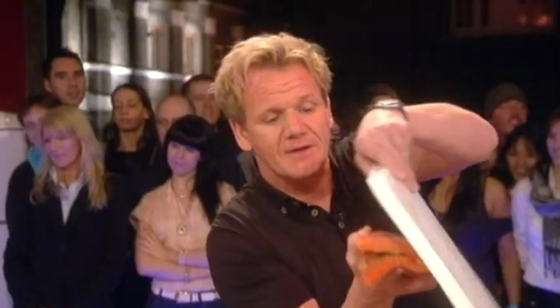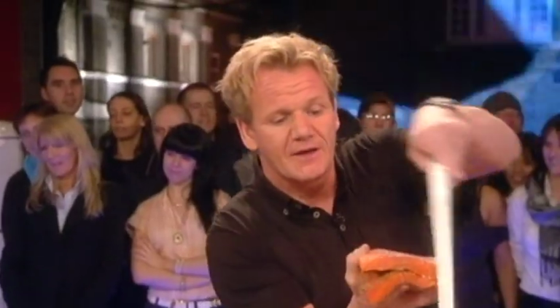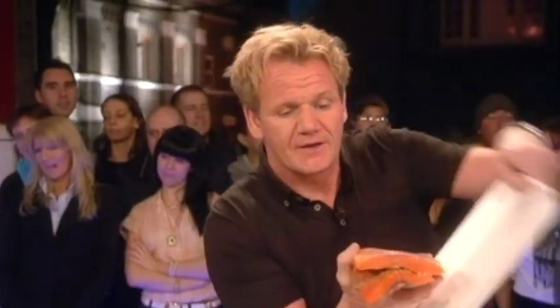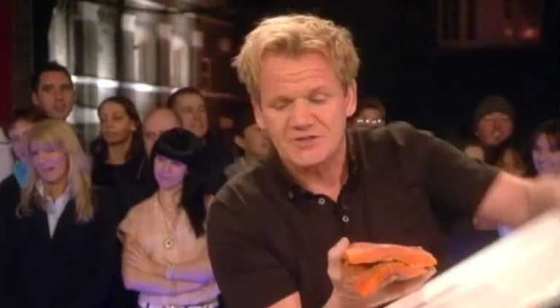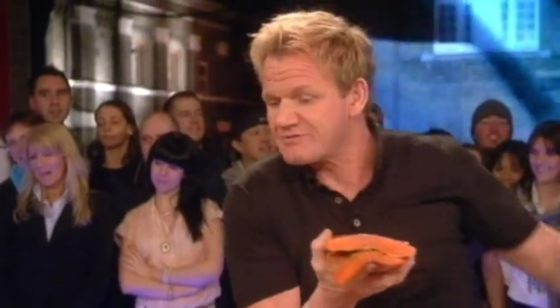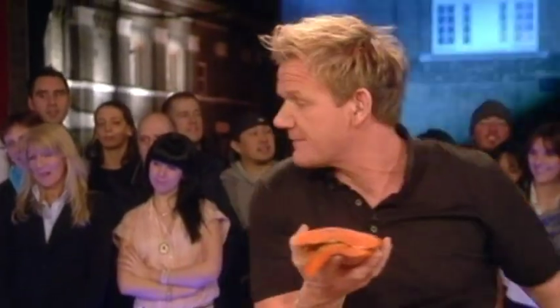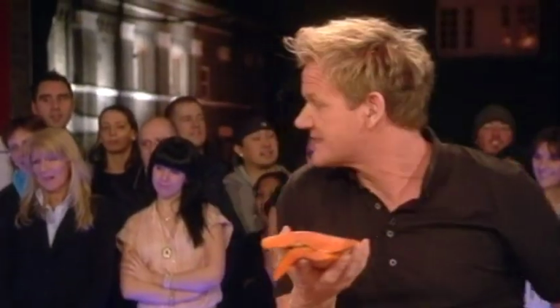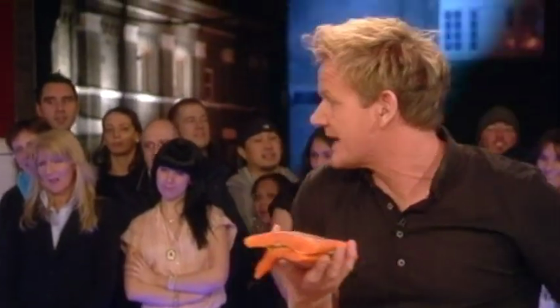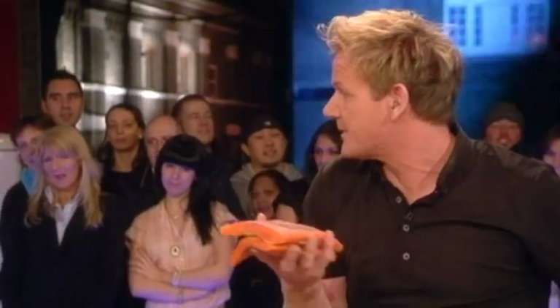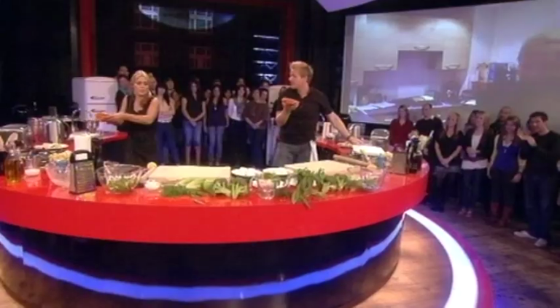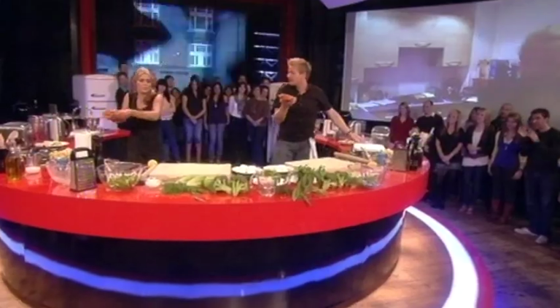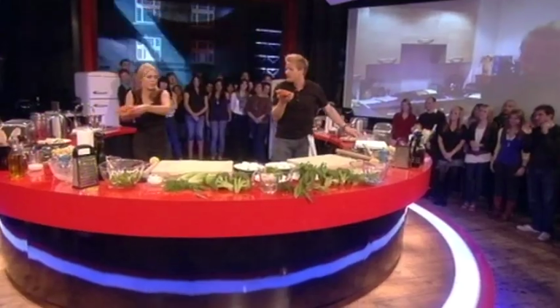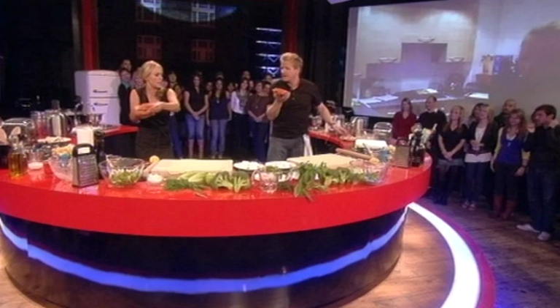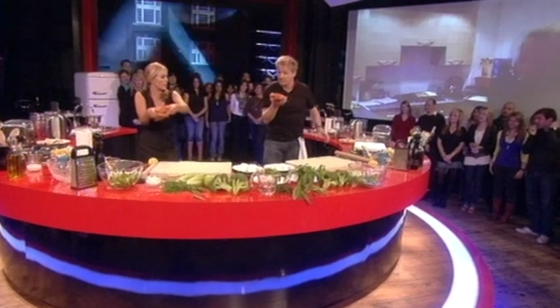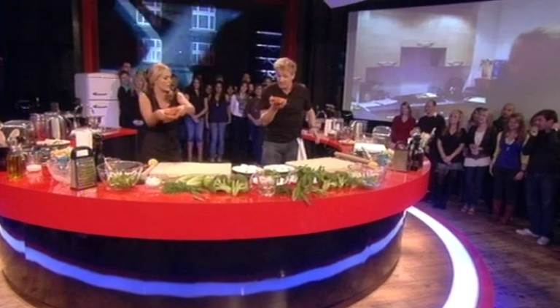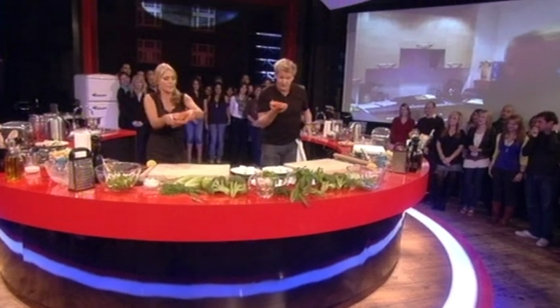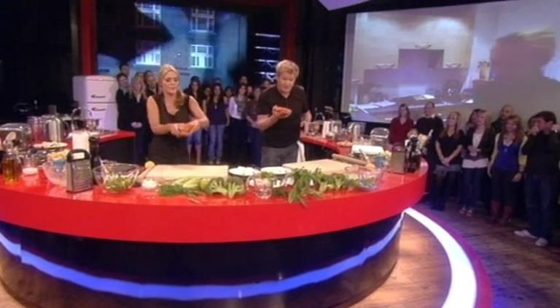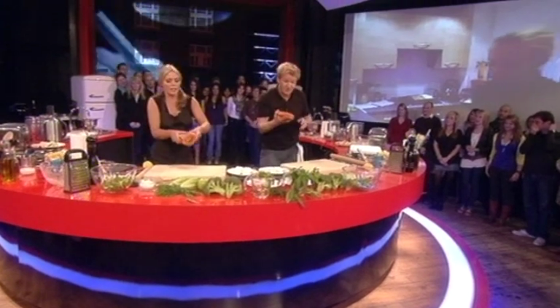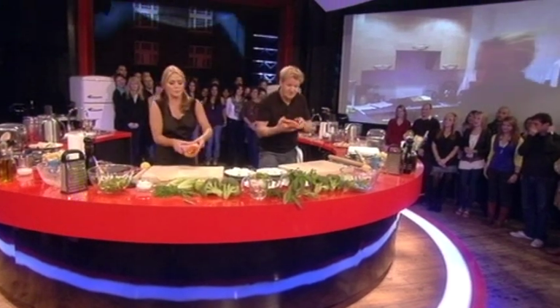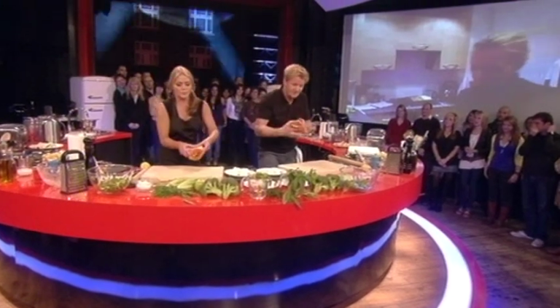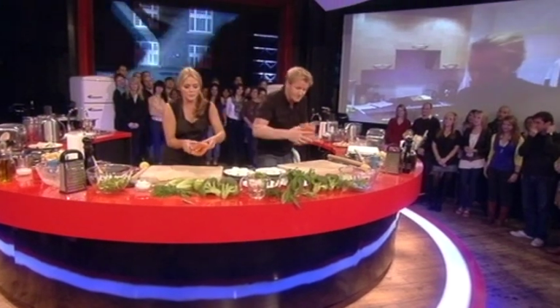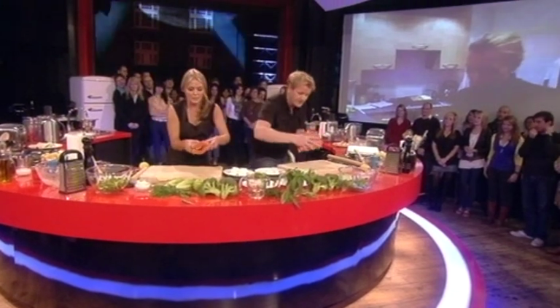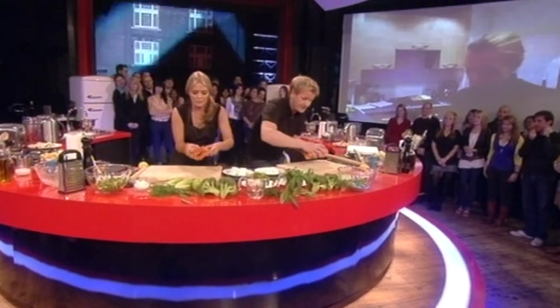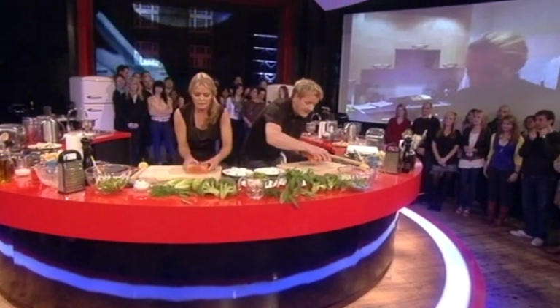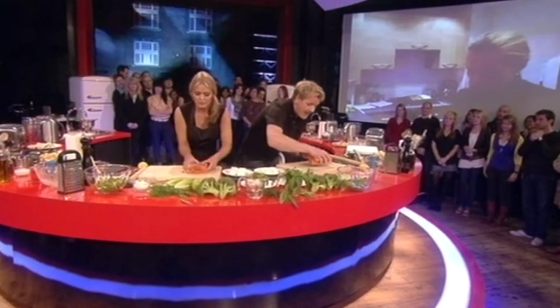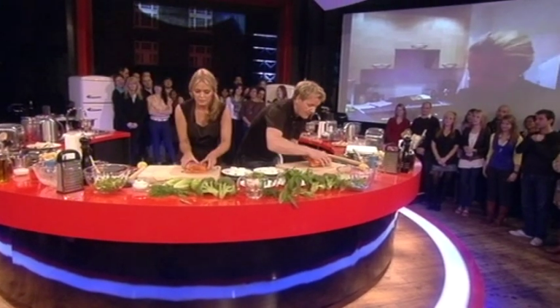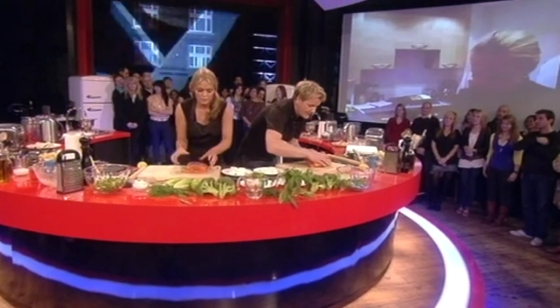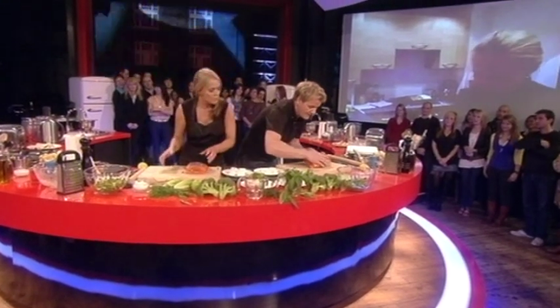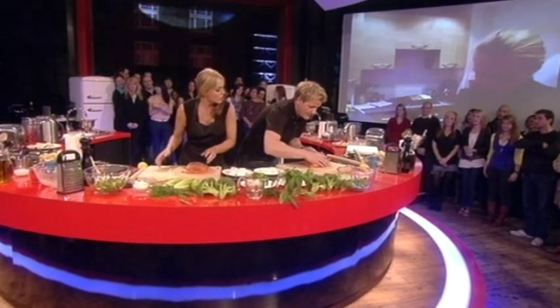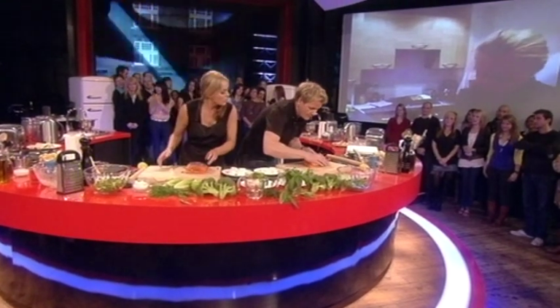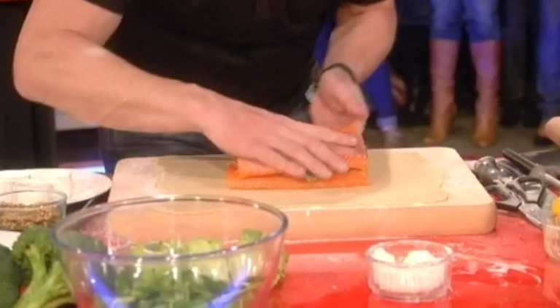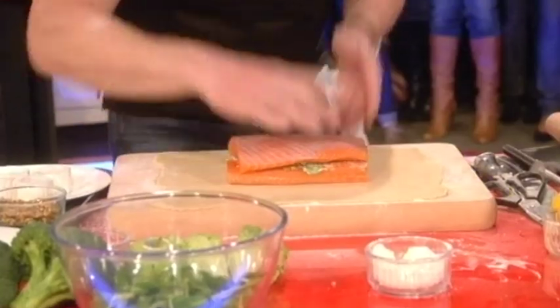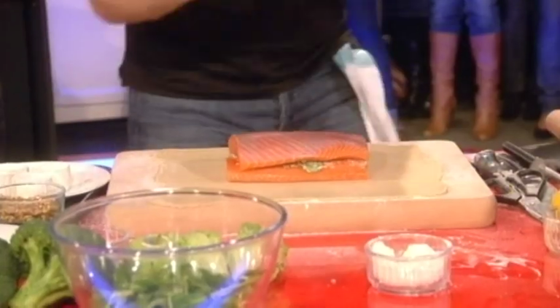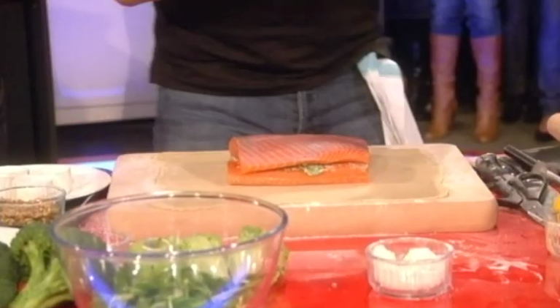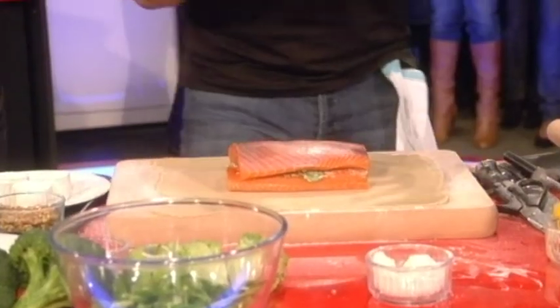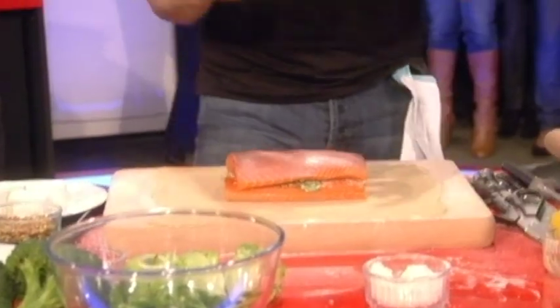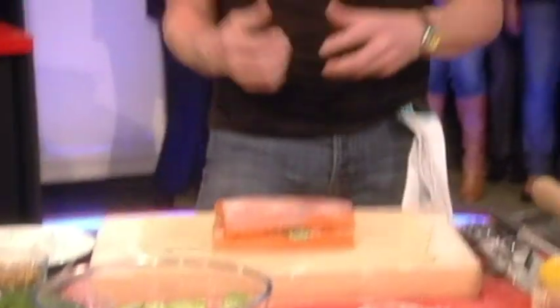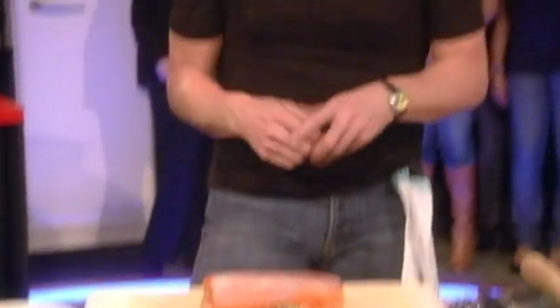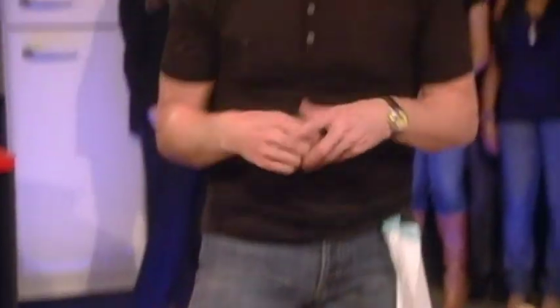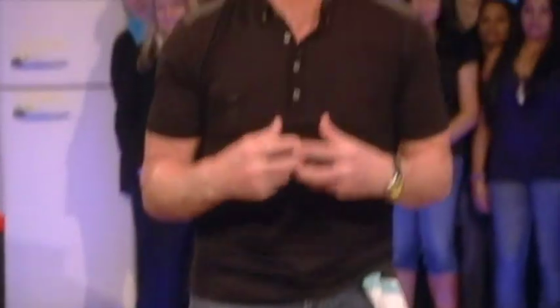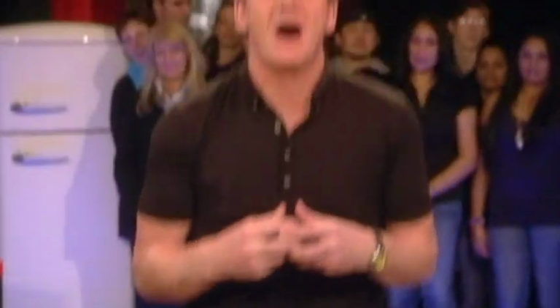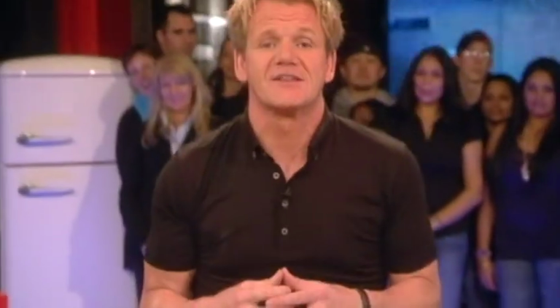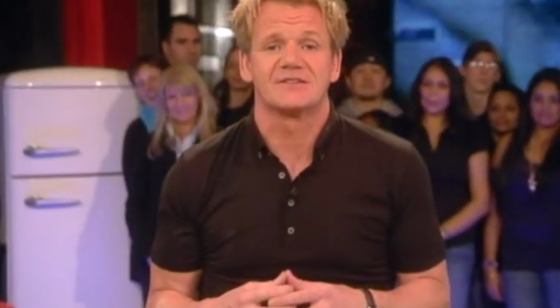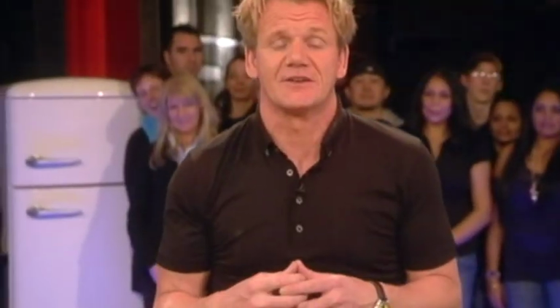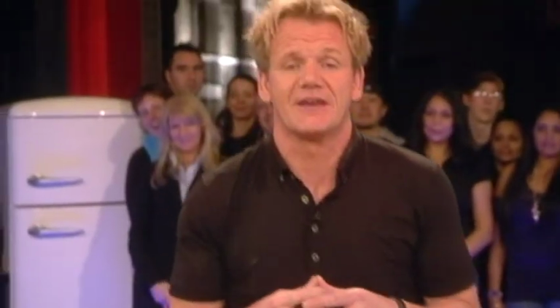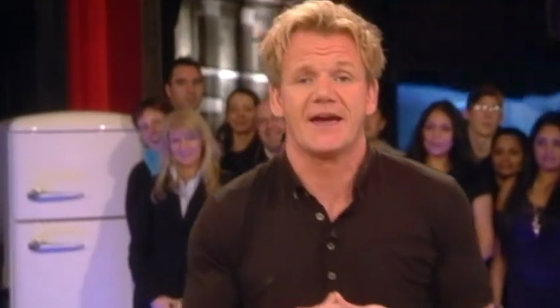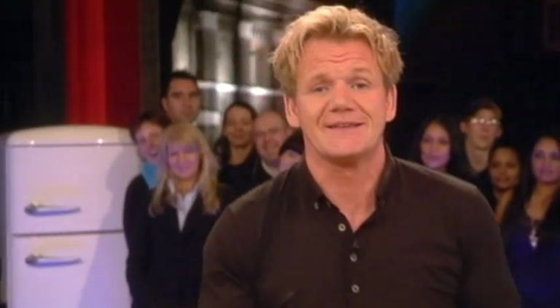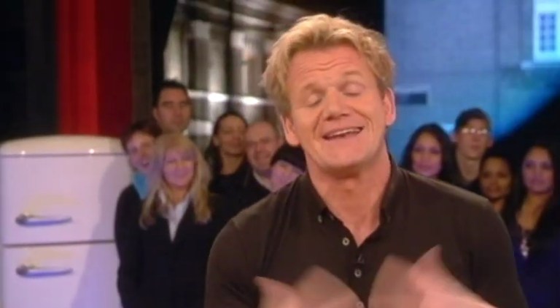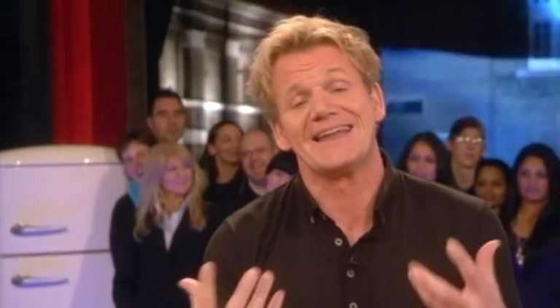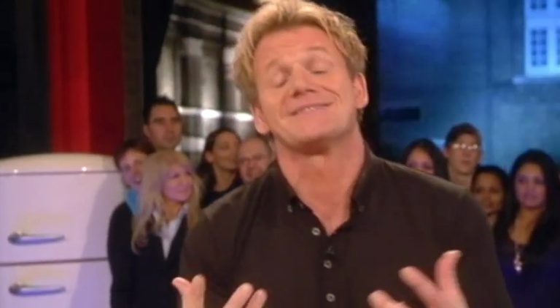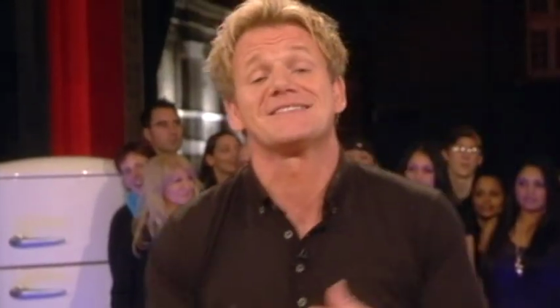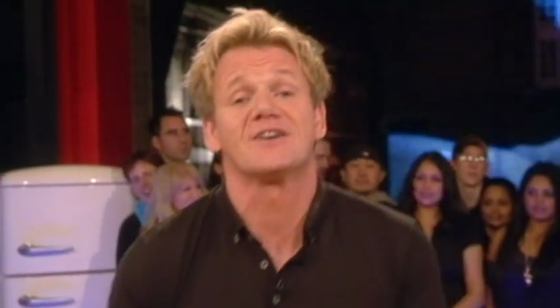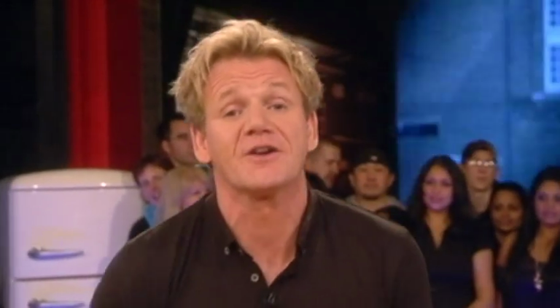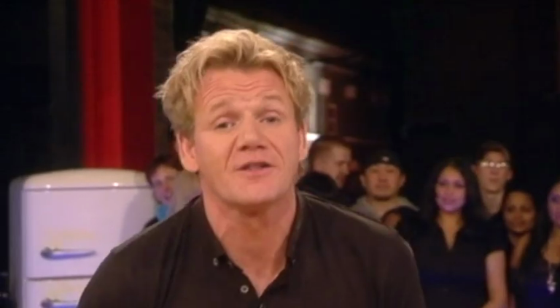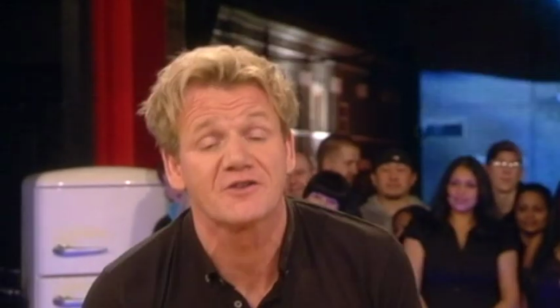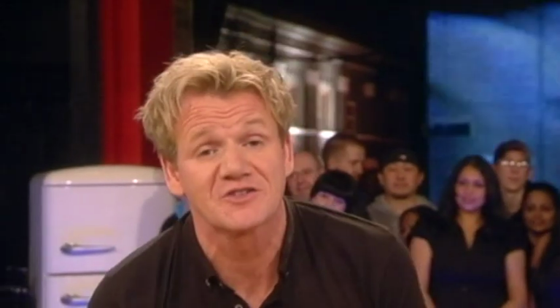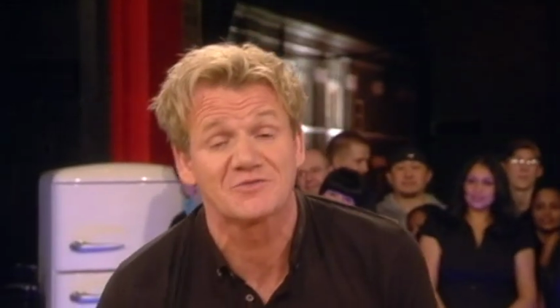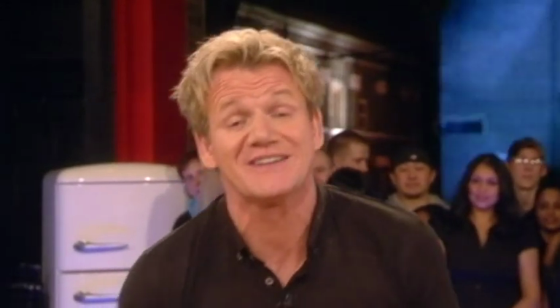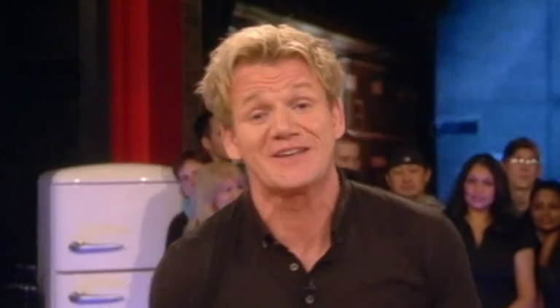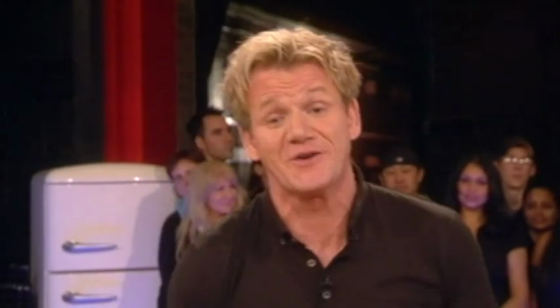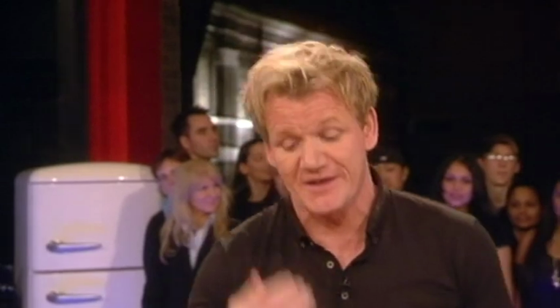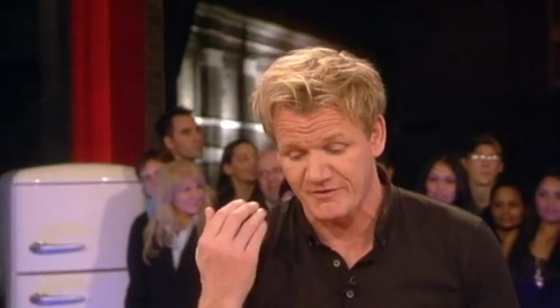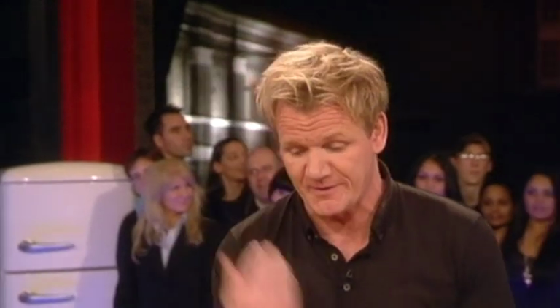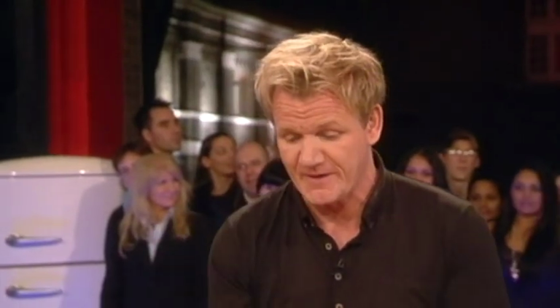Time to wrap the salmon. Now, basically you're wrapping a parcel, okay? Now, it's not going to the Christmas tree, it's going to the oven.